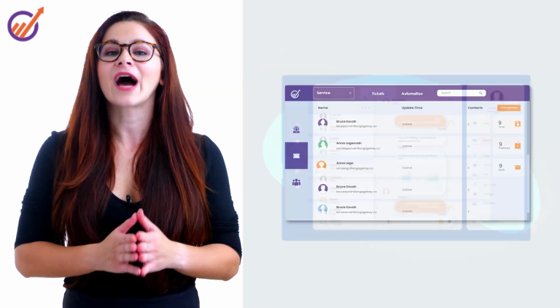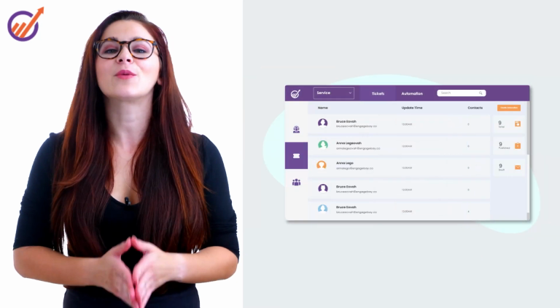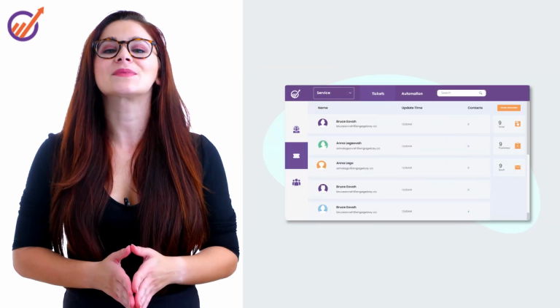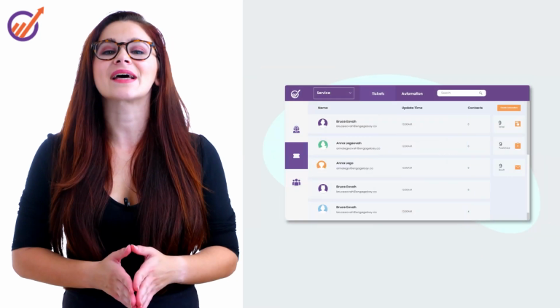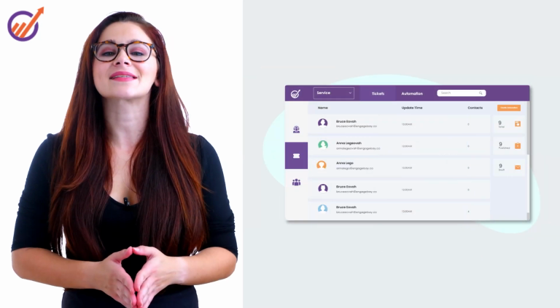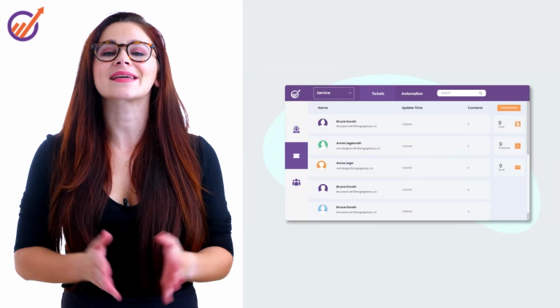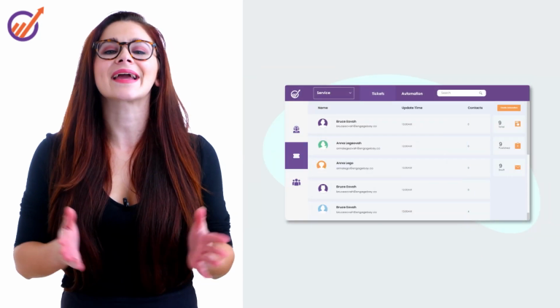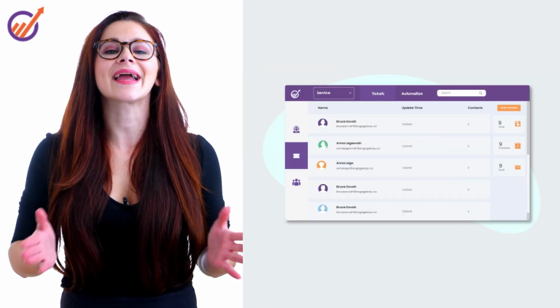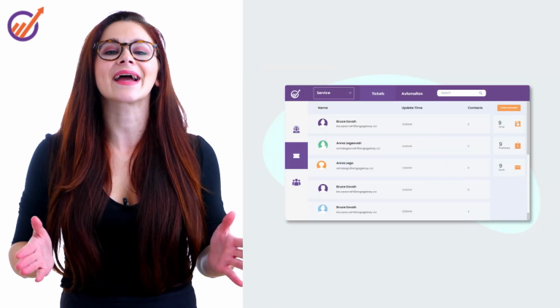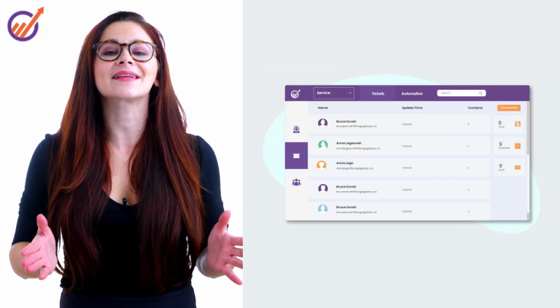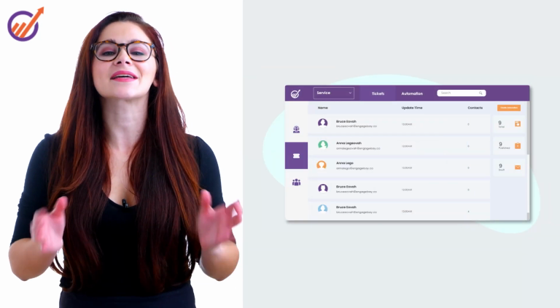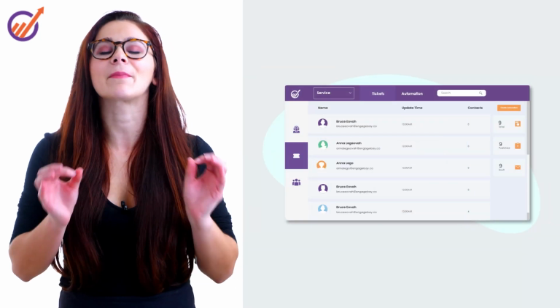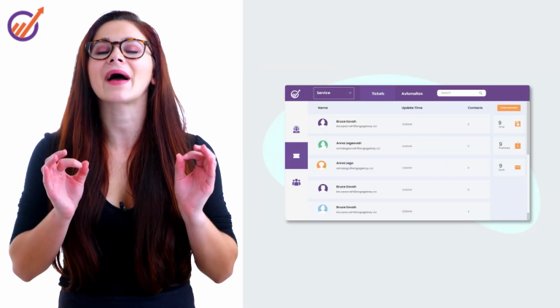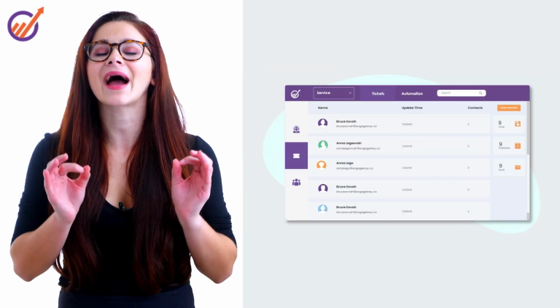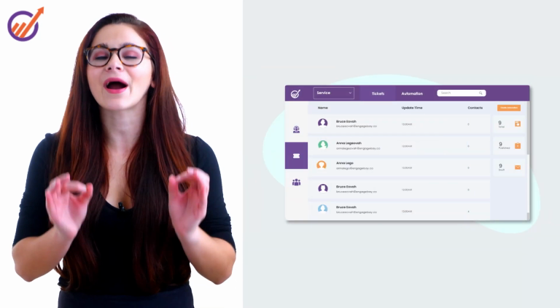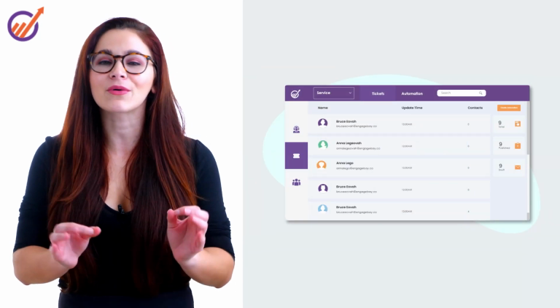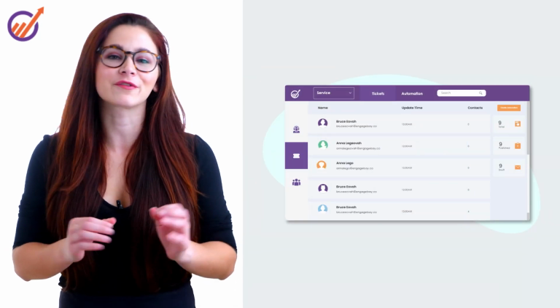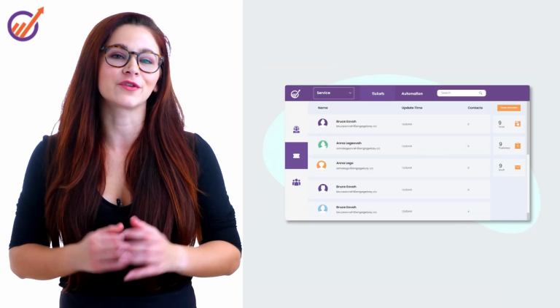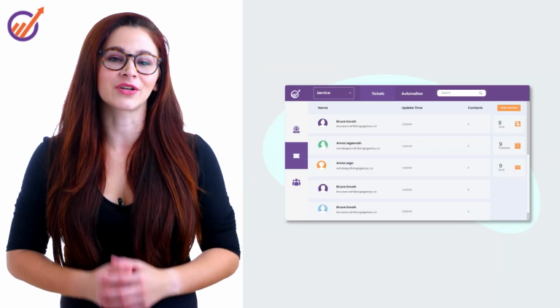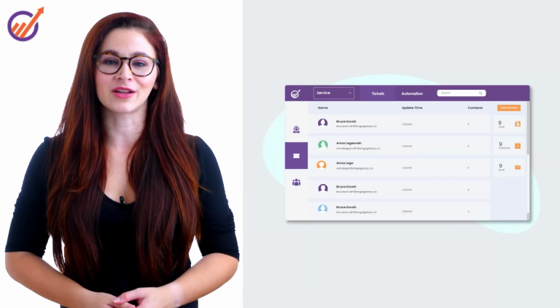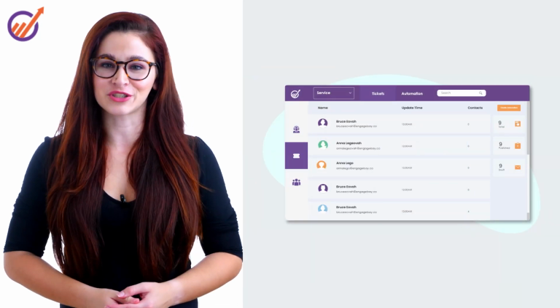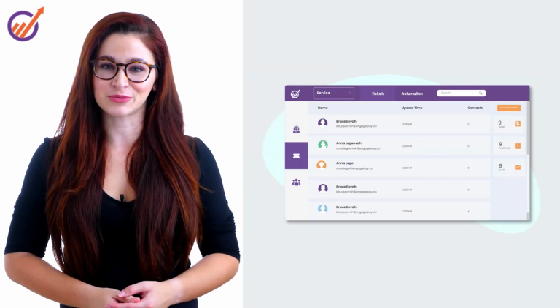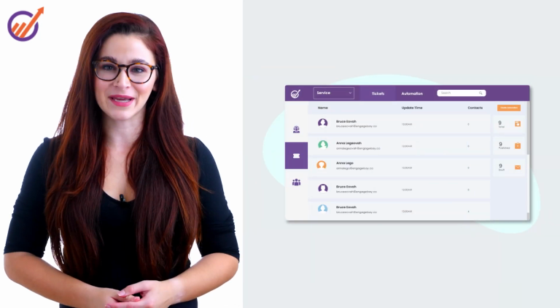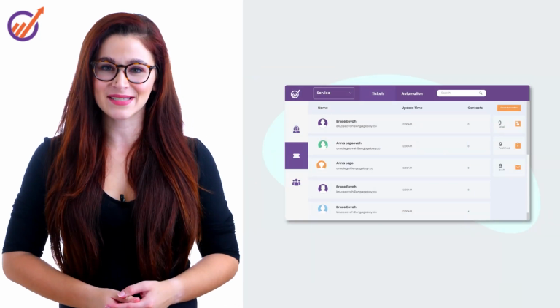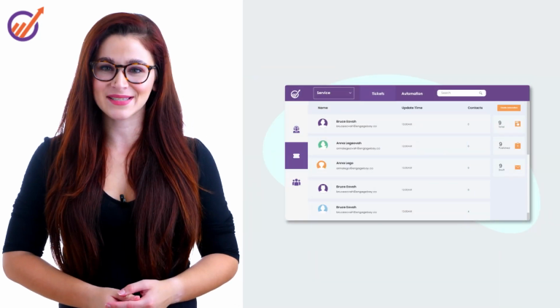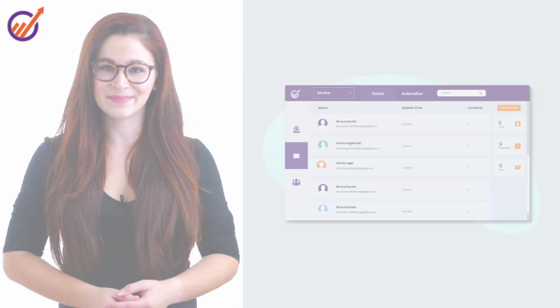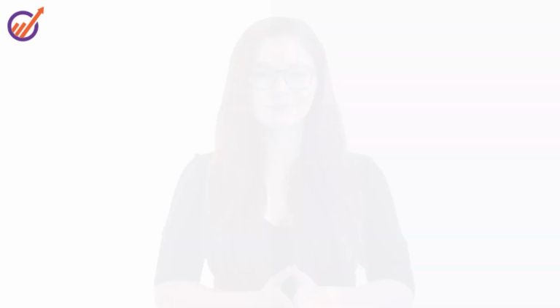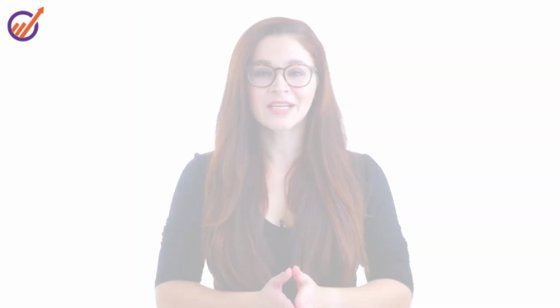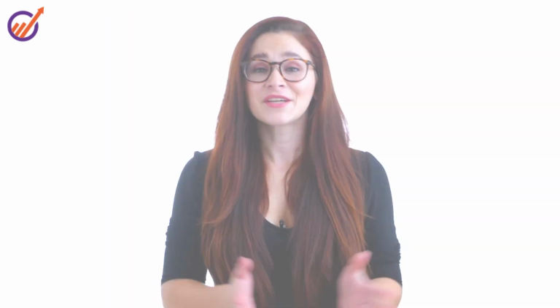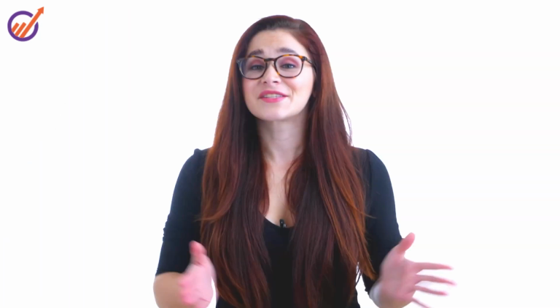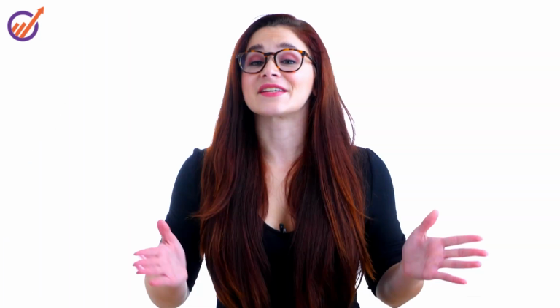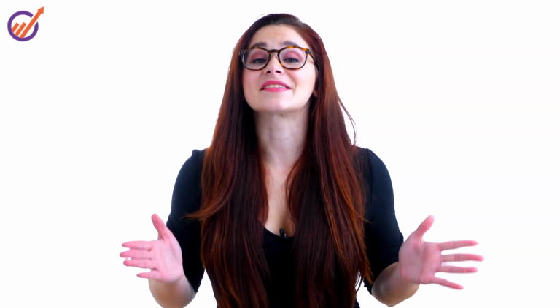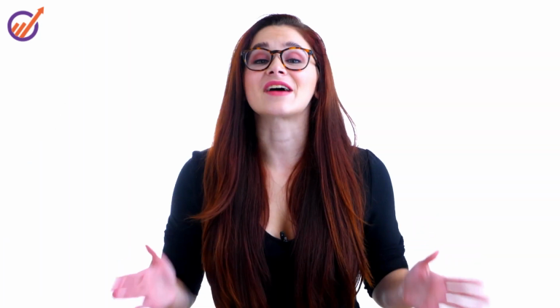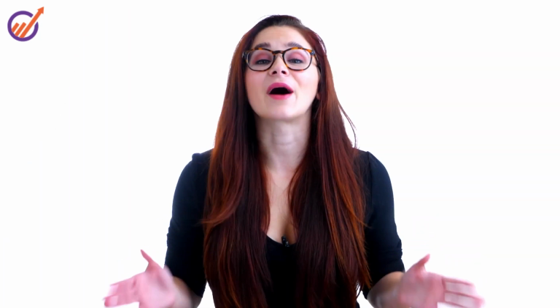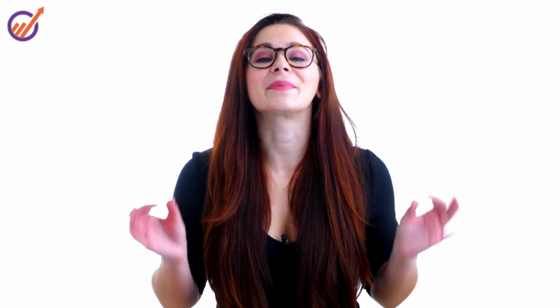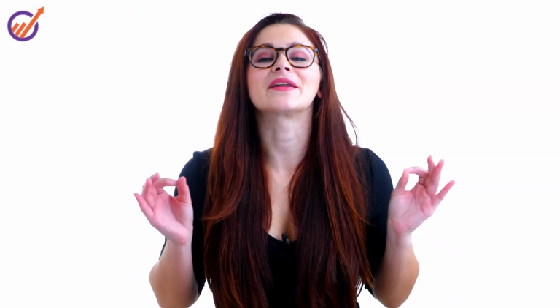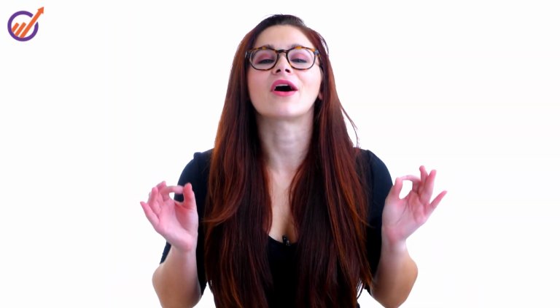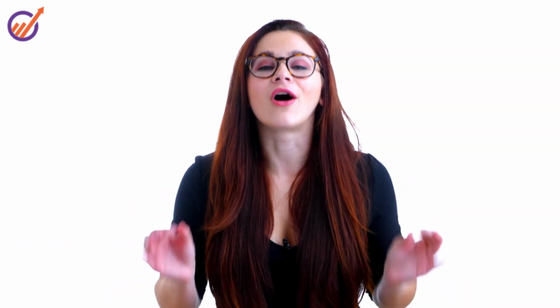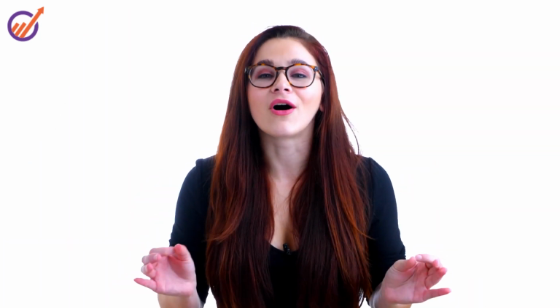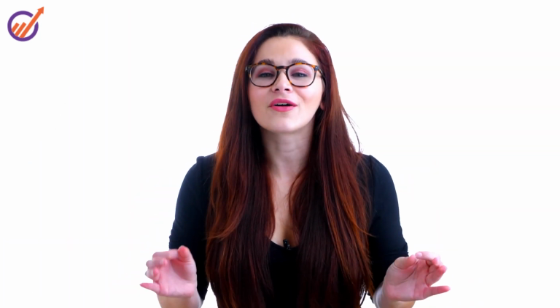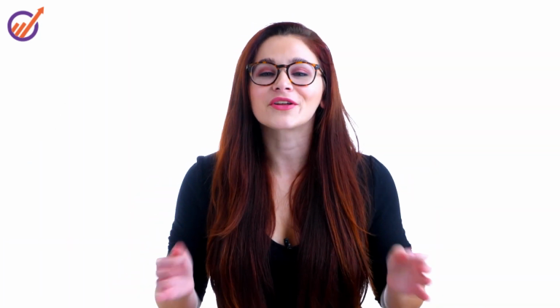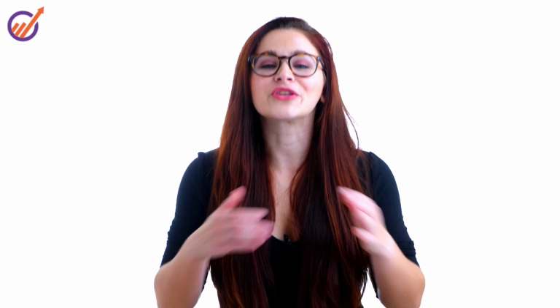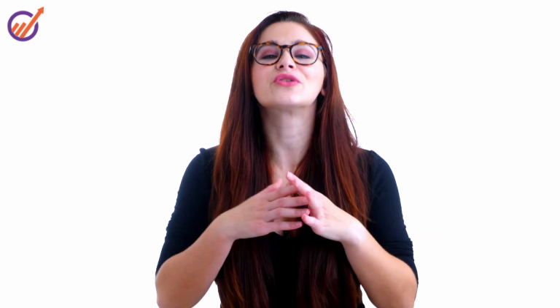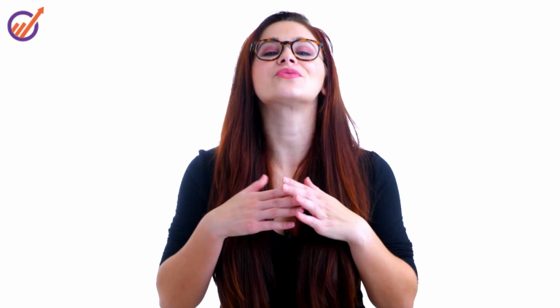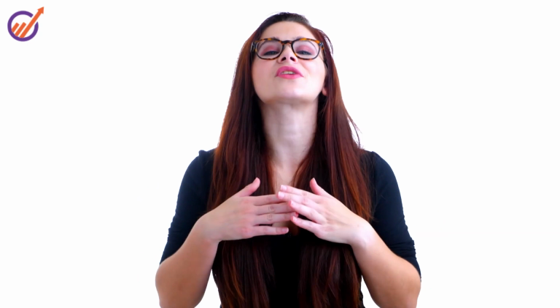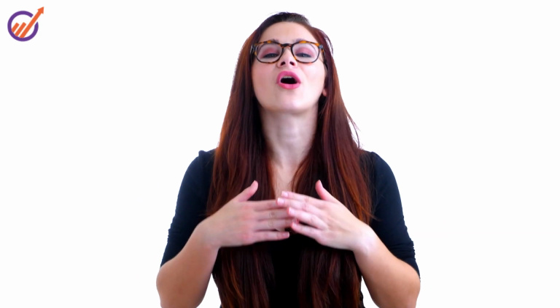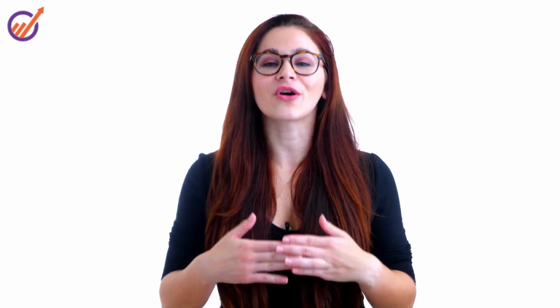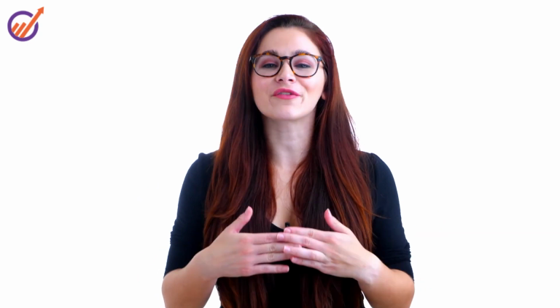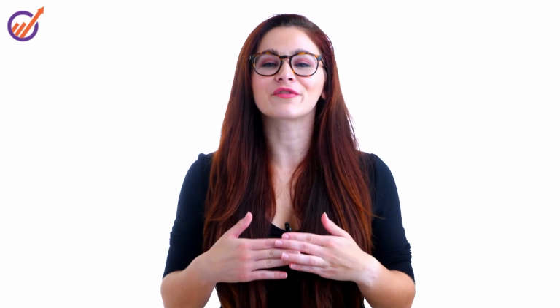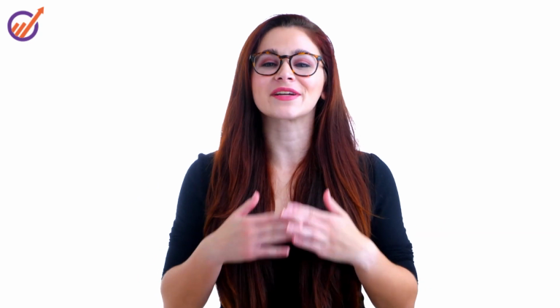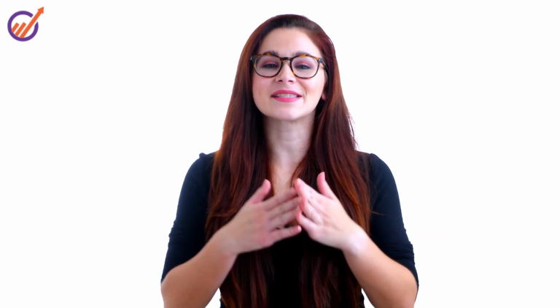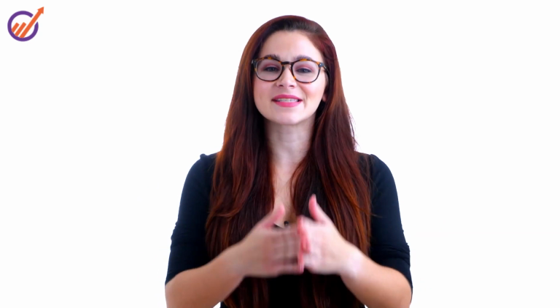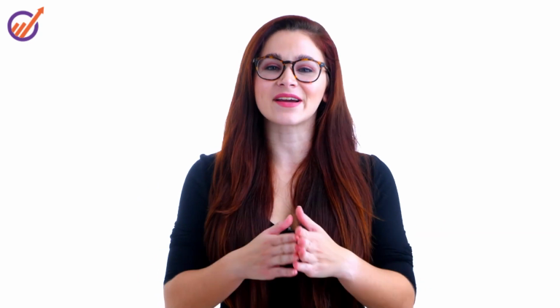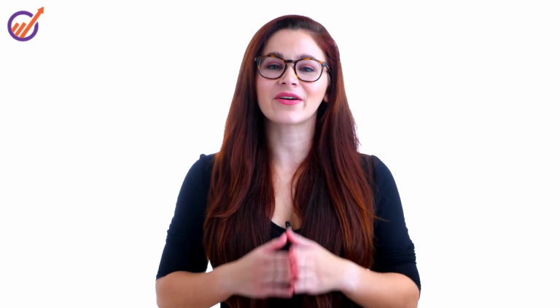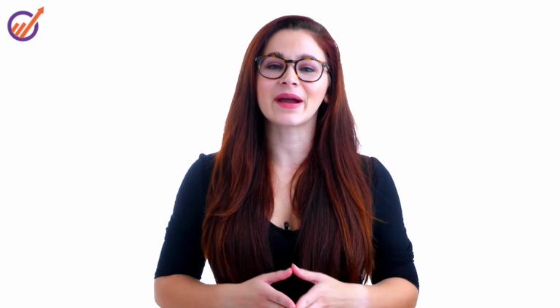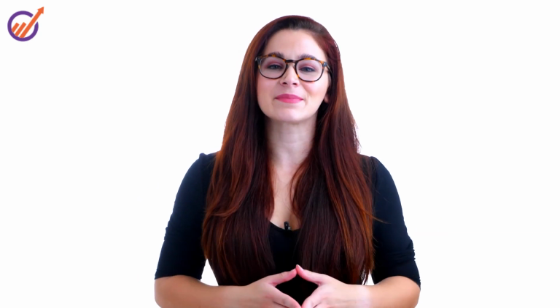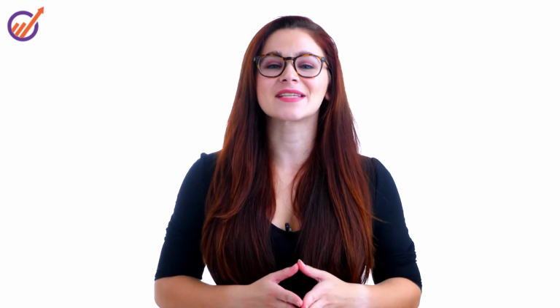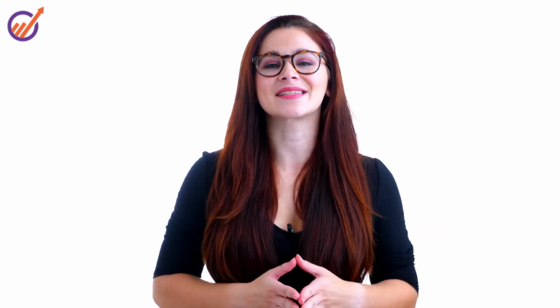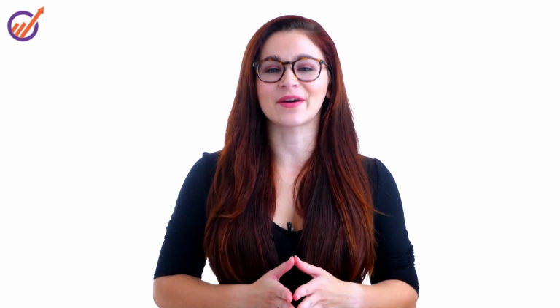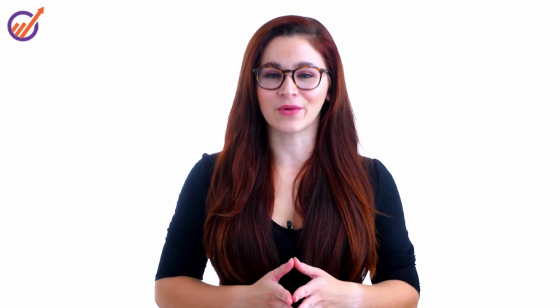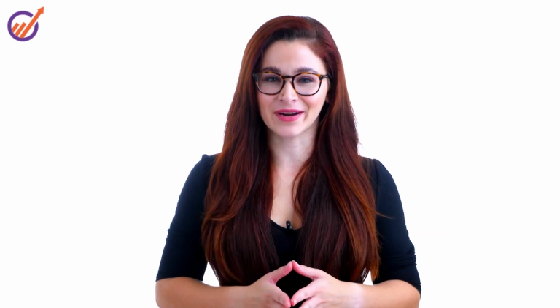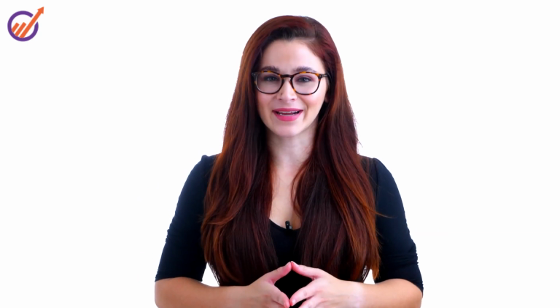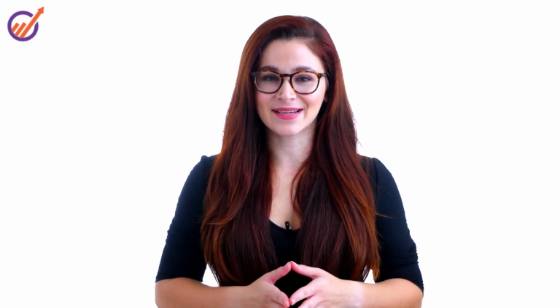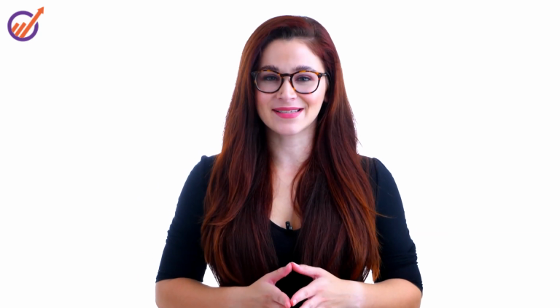Use SupportBay to turn customers into brand ambassadors using a sophisticated live chat, help desk, and a powerful knowledge base. To top it all, use our free CRM to stay organized.